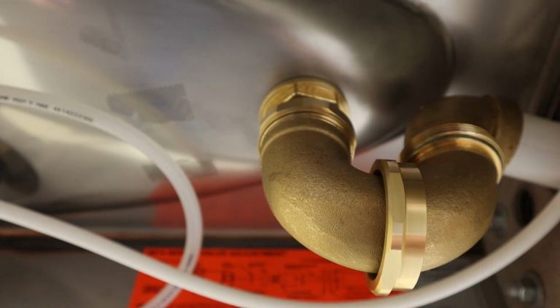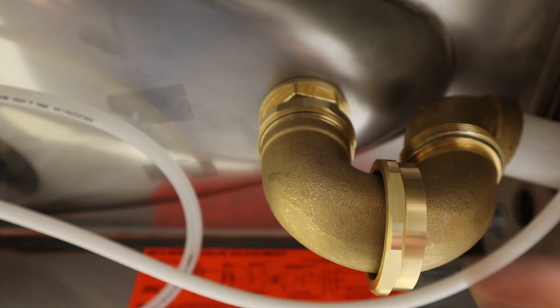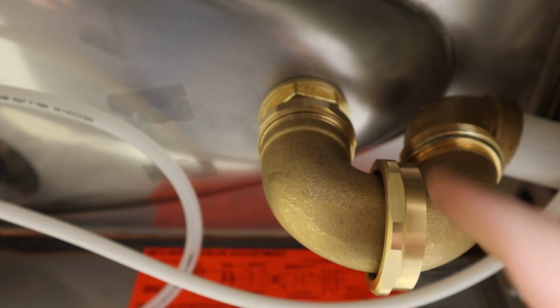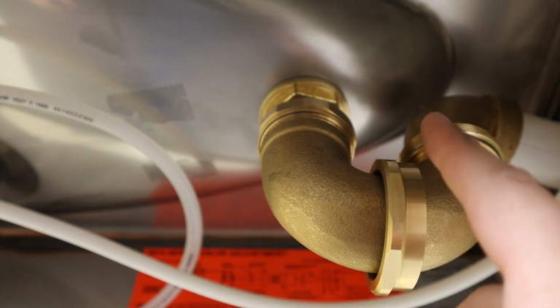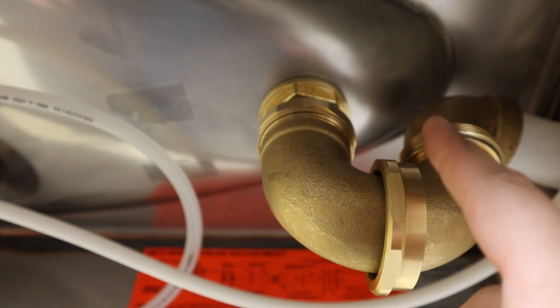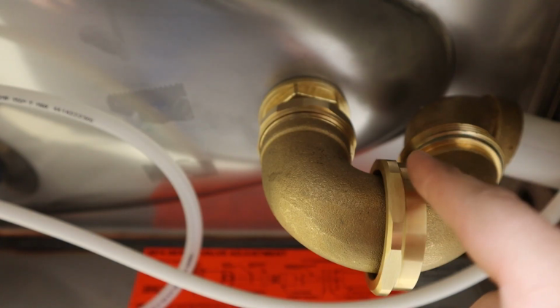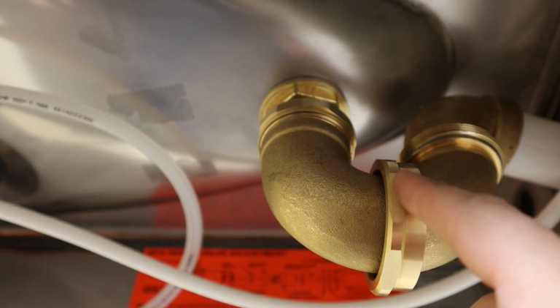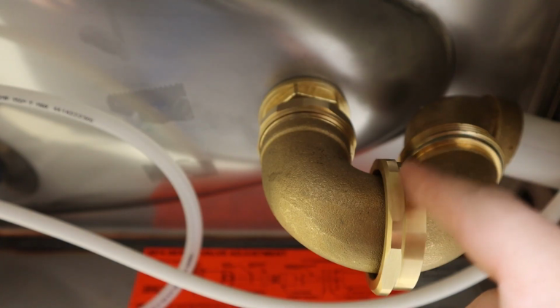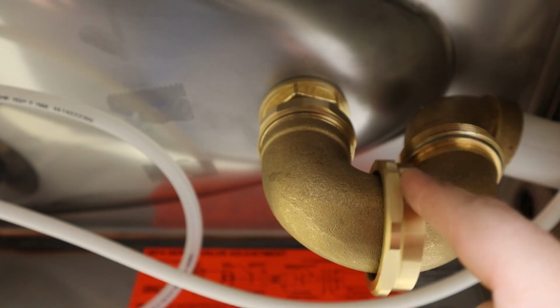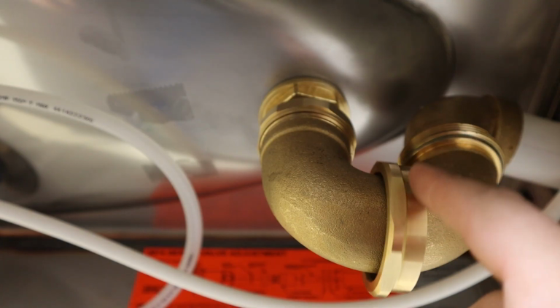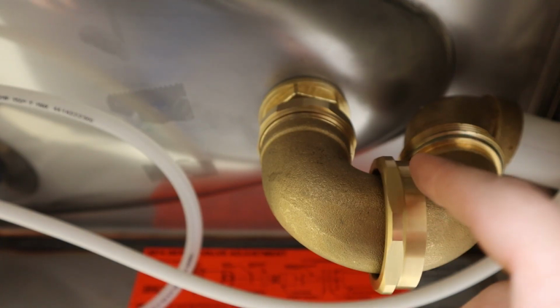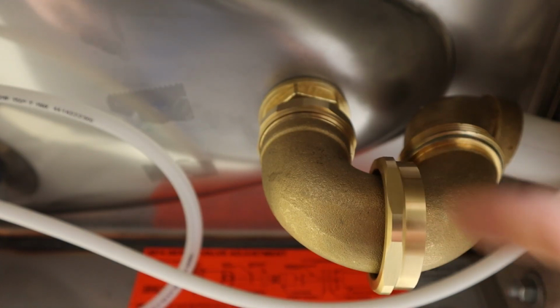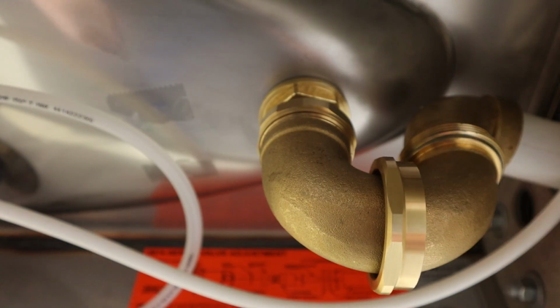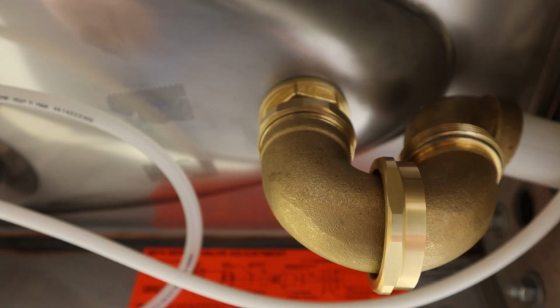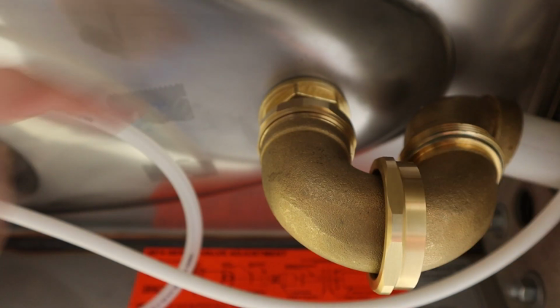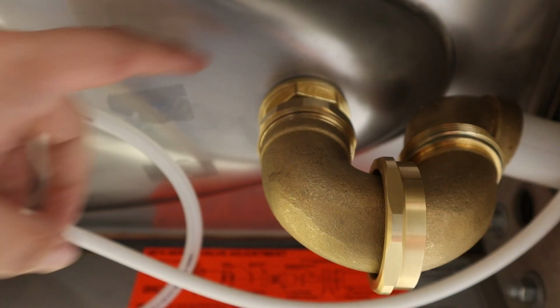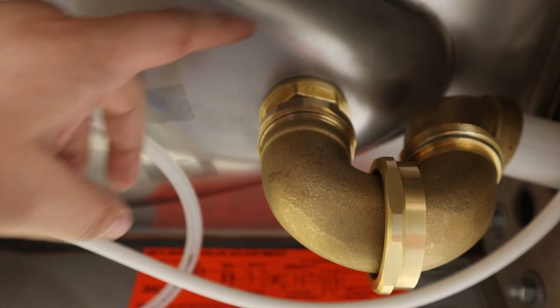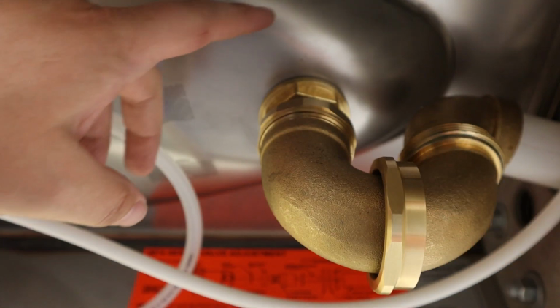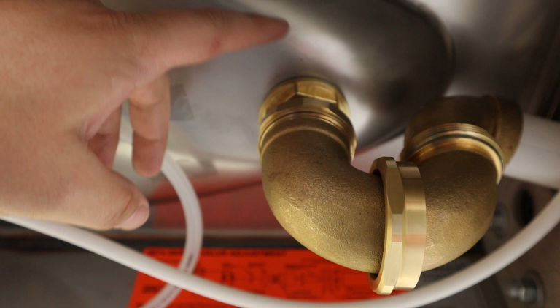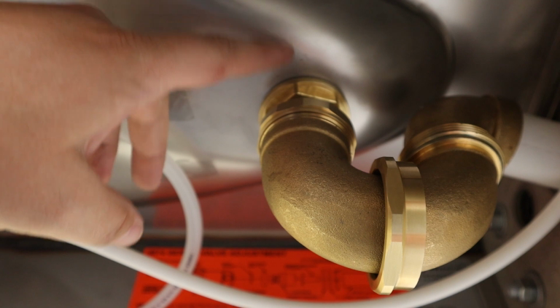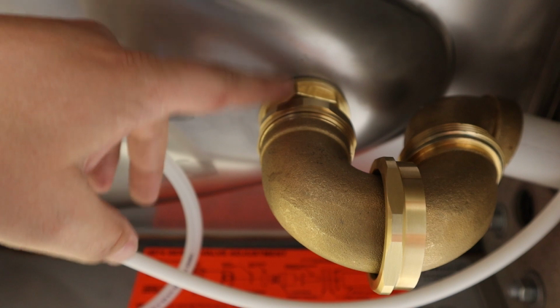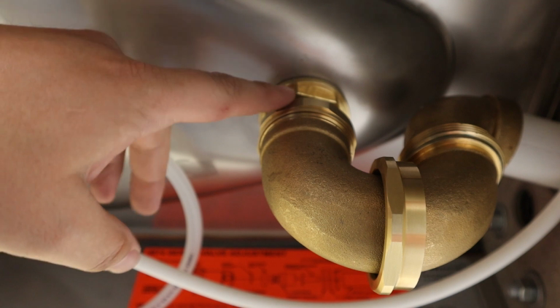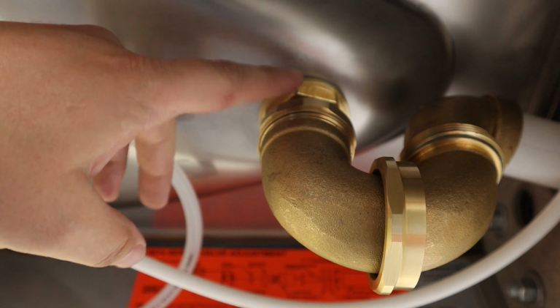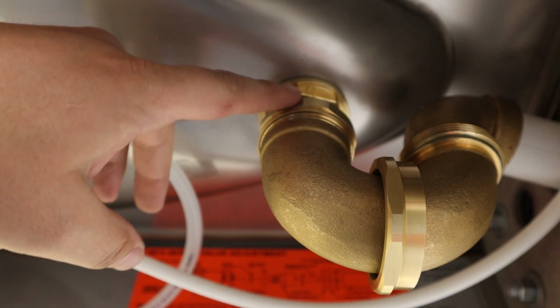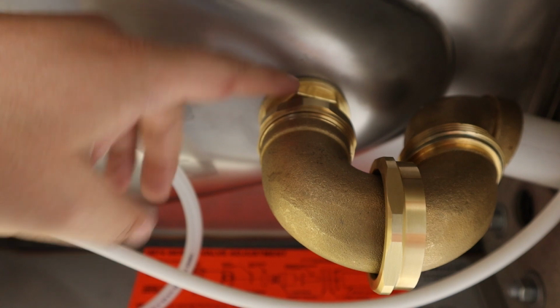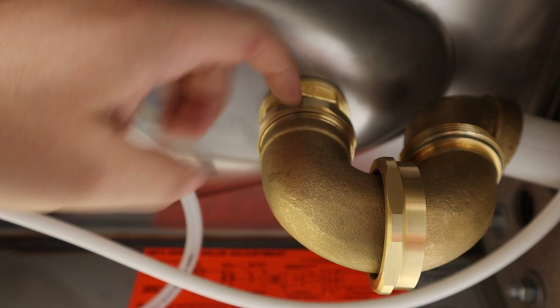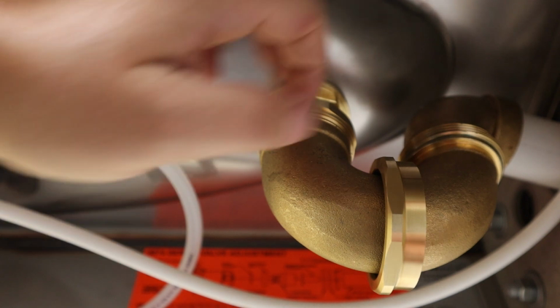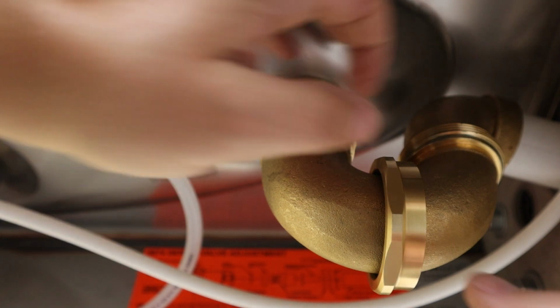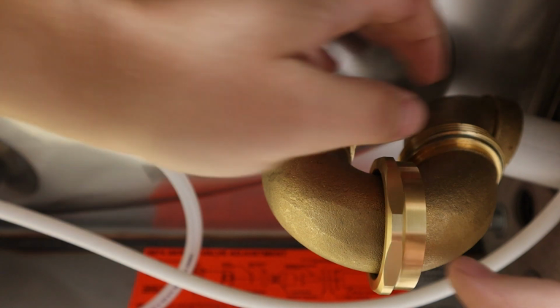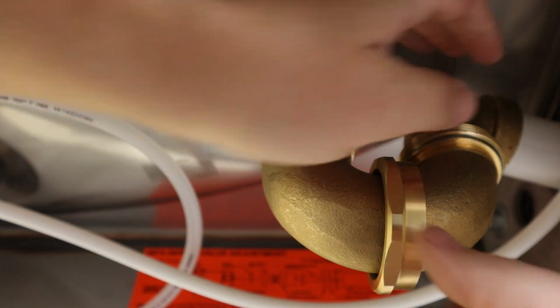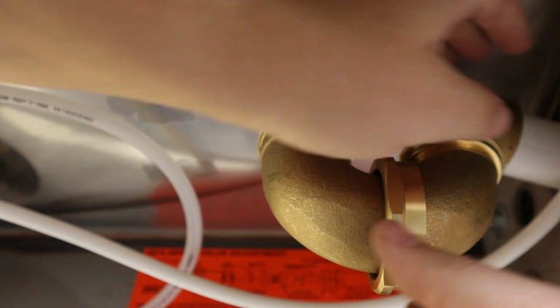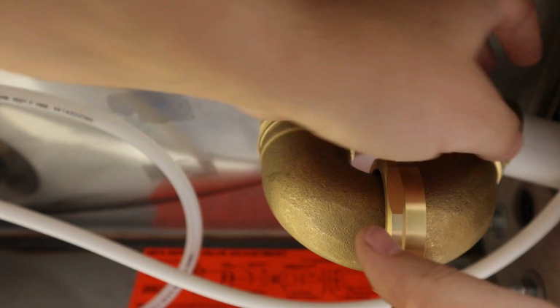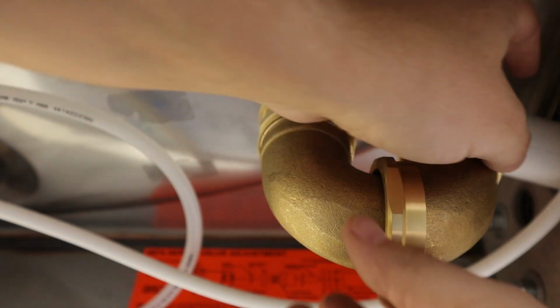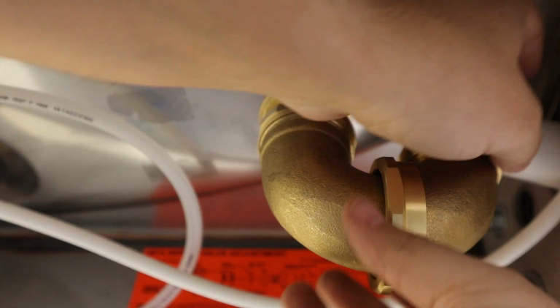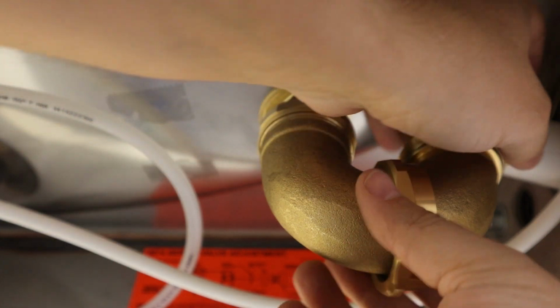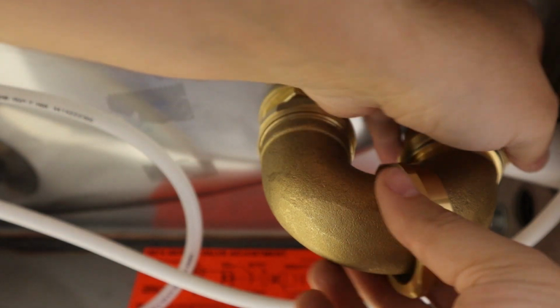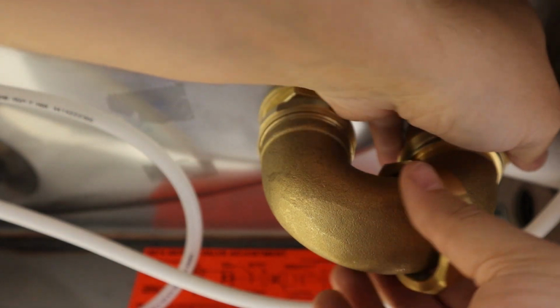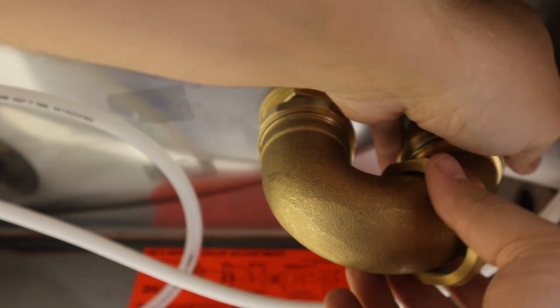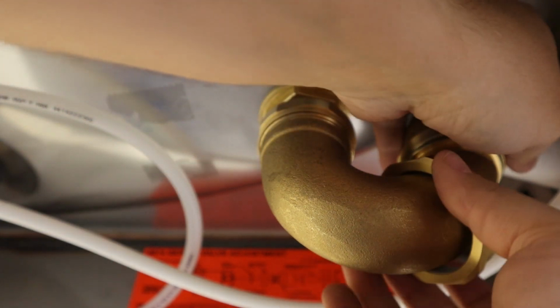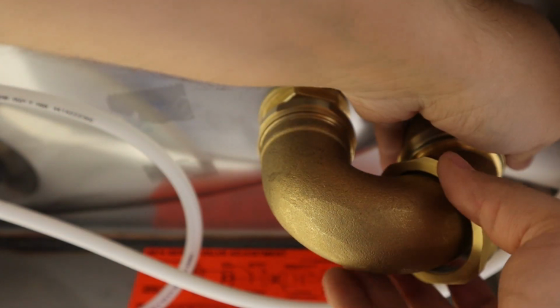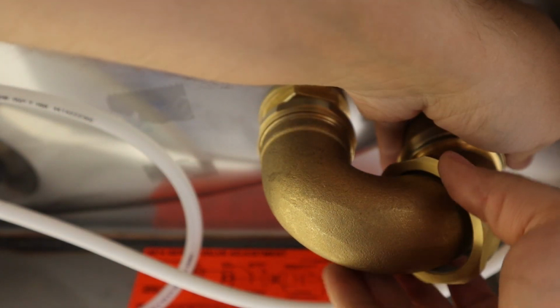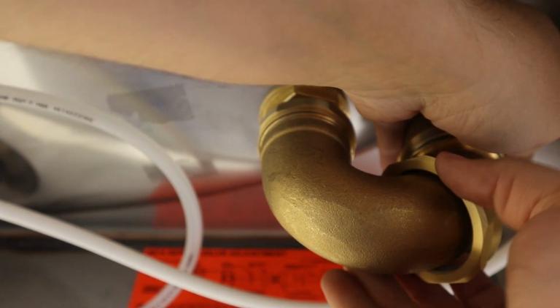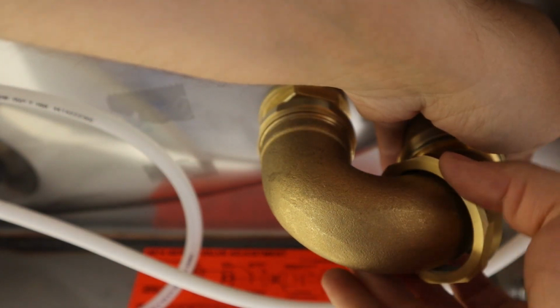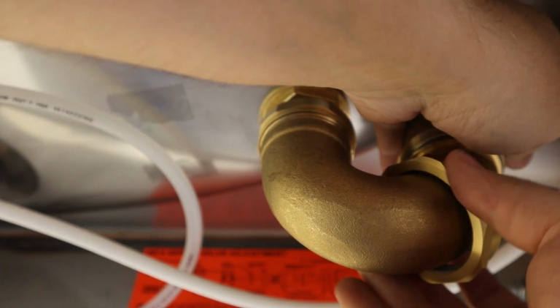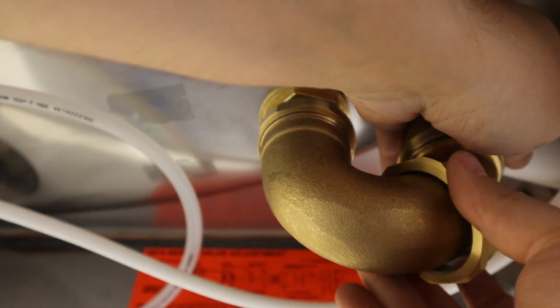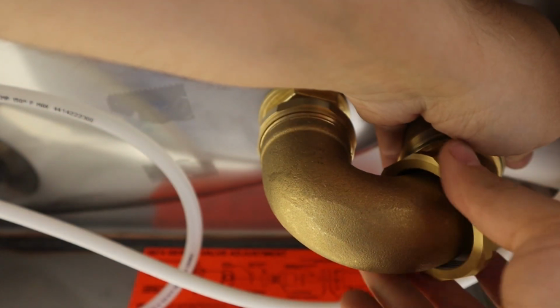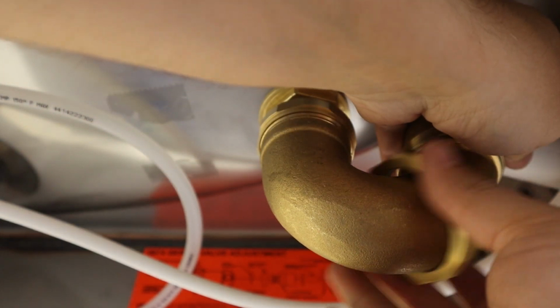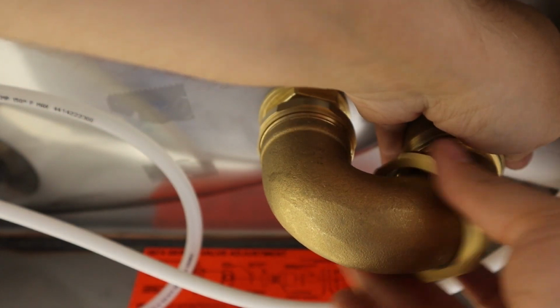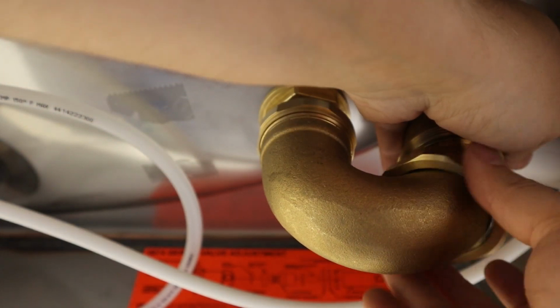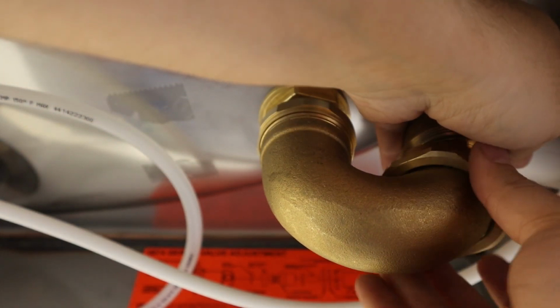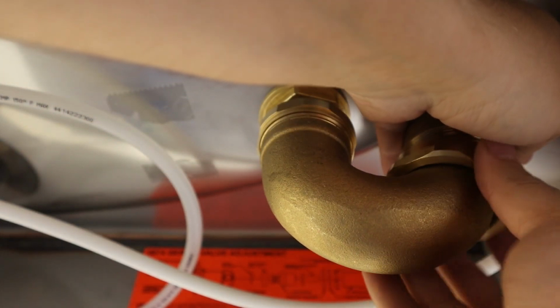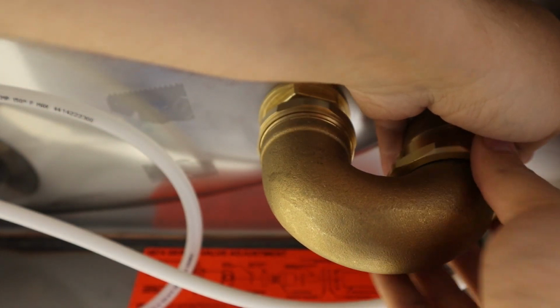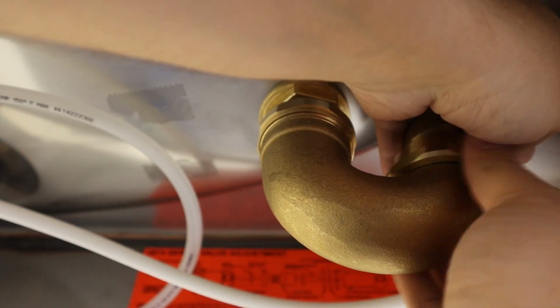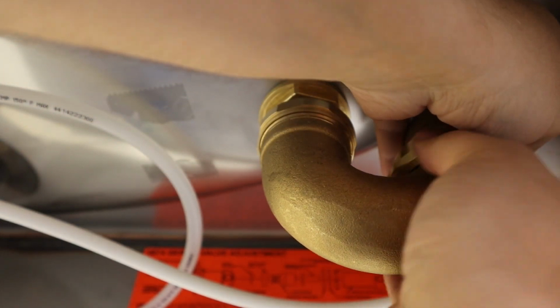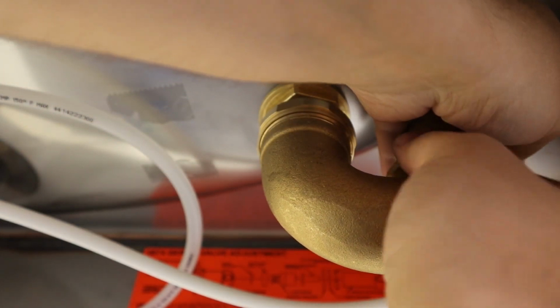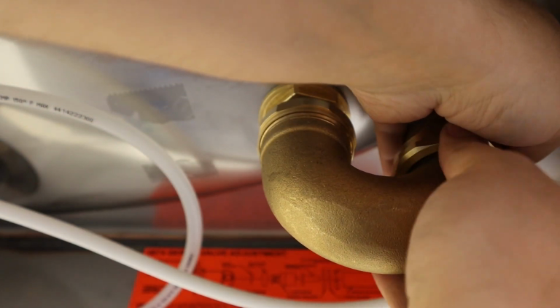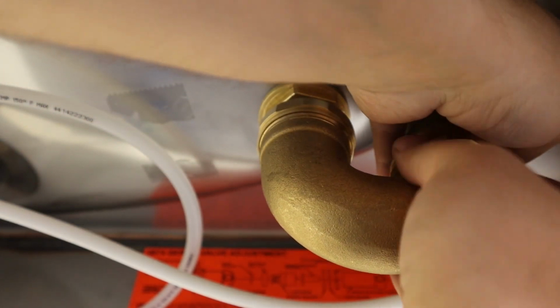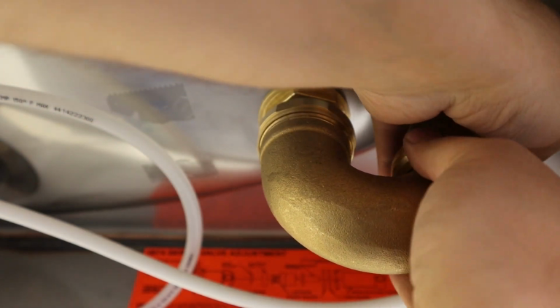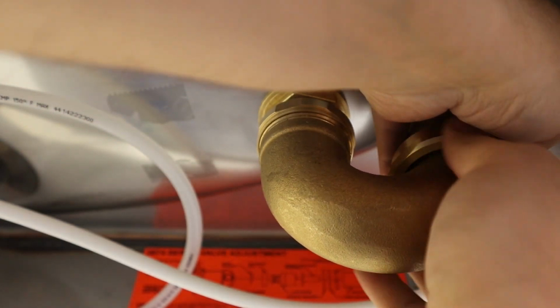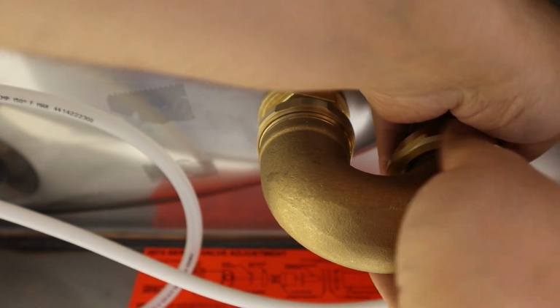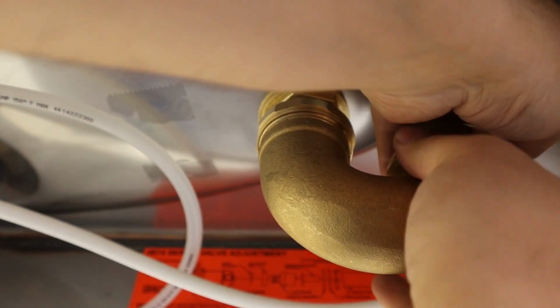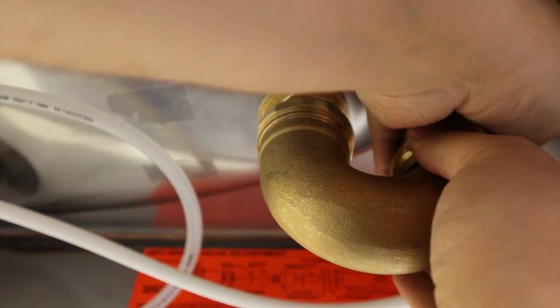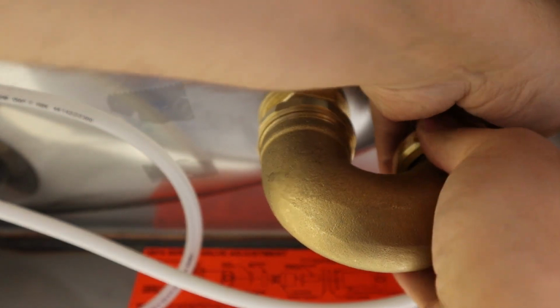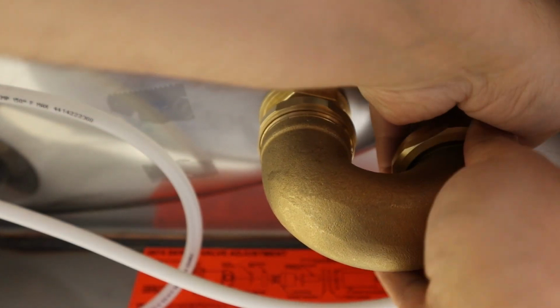You may now reassemble the fountain. Before replacing the bottom plate, be sure to check the drain assembly for any leaks.